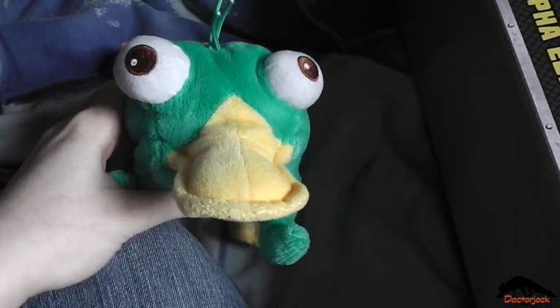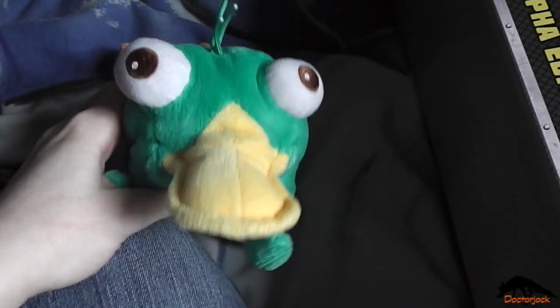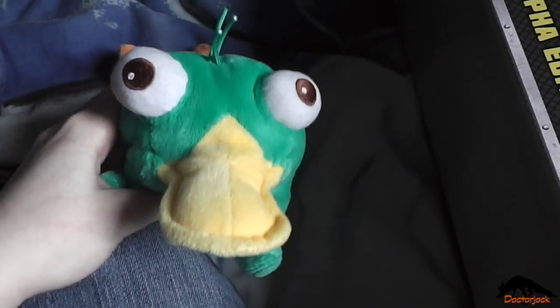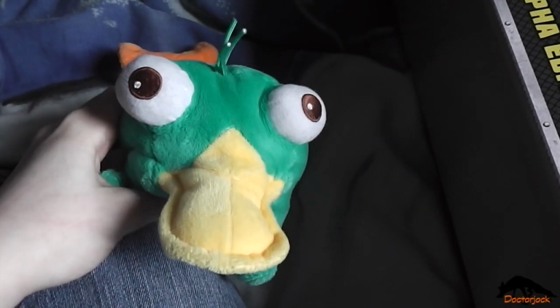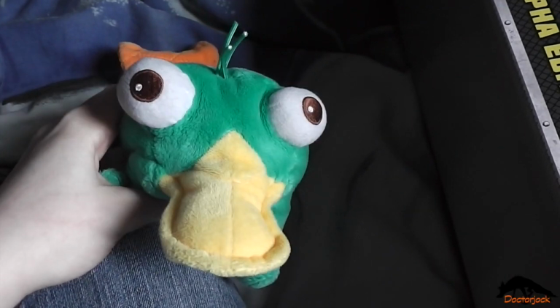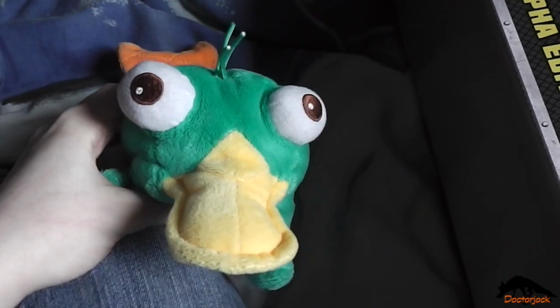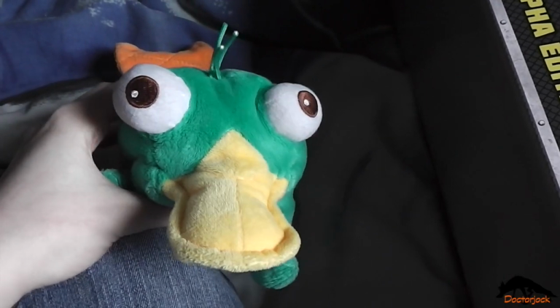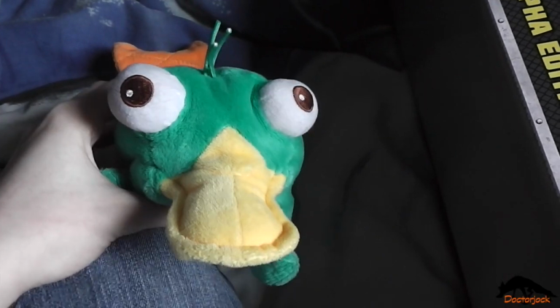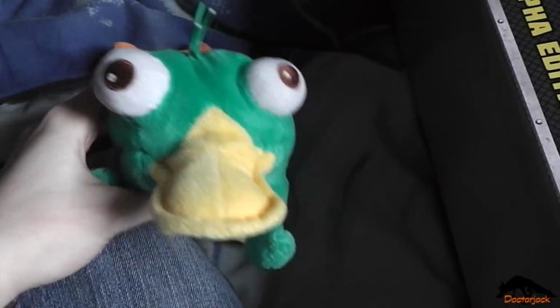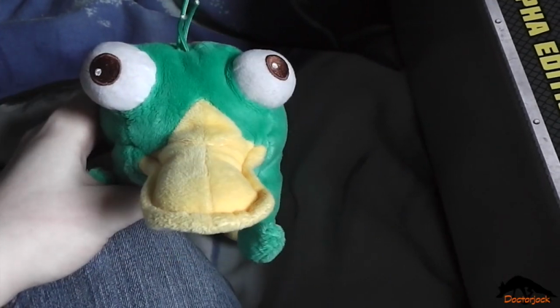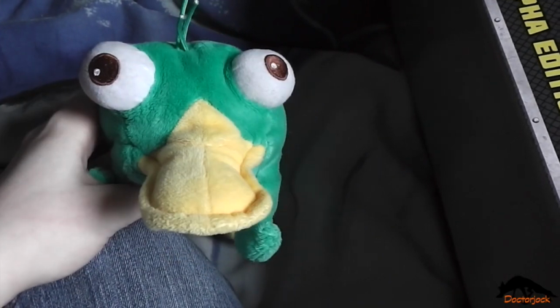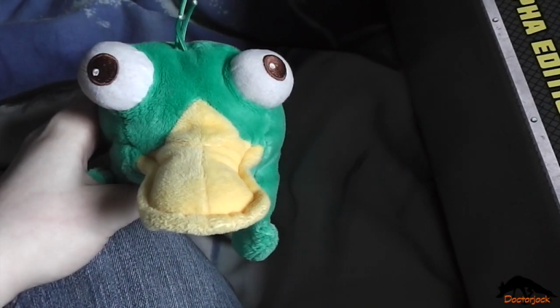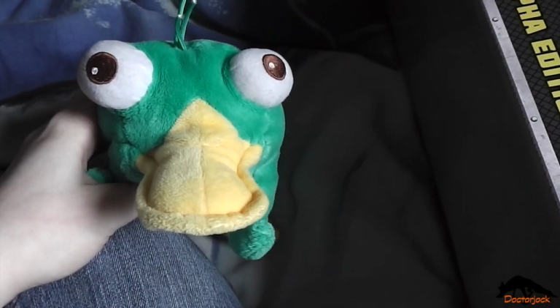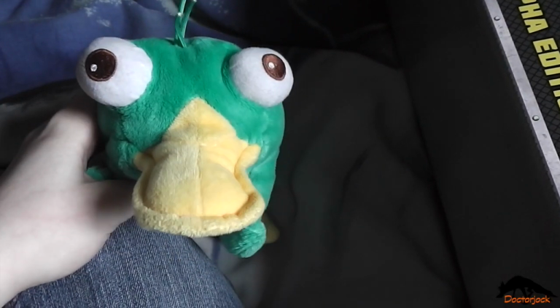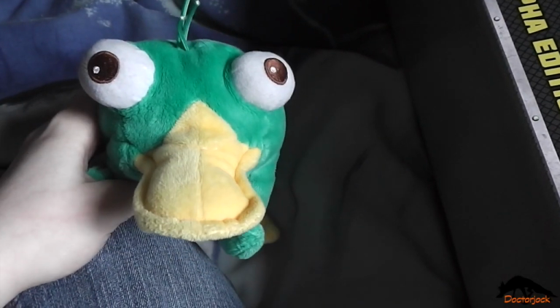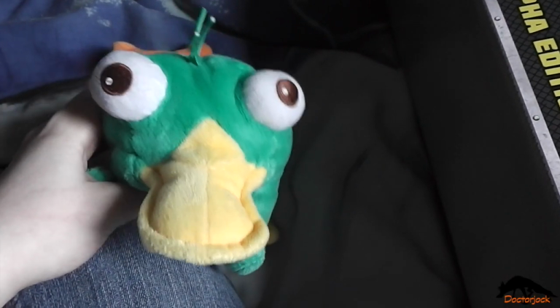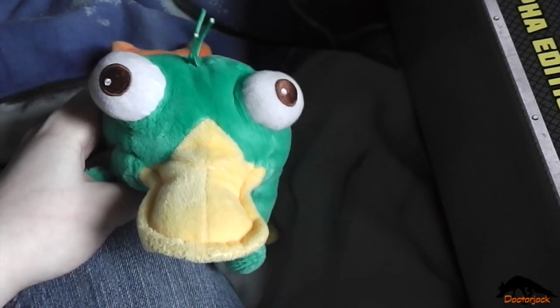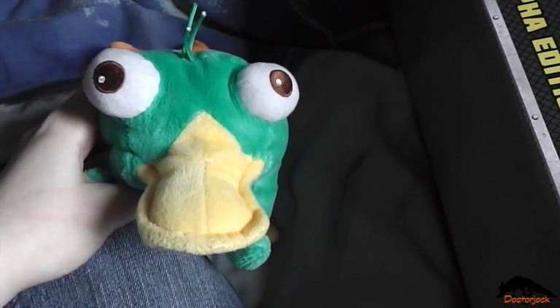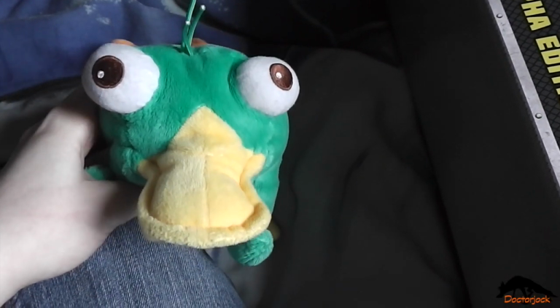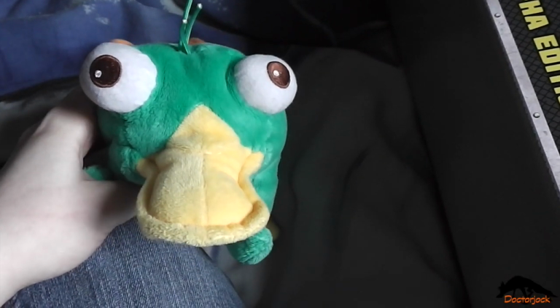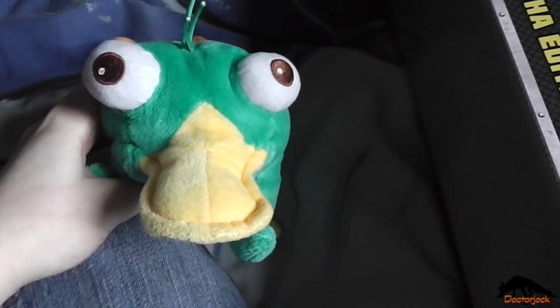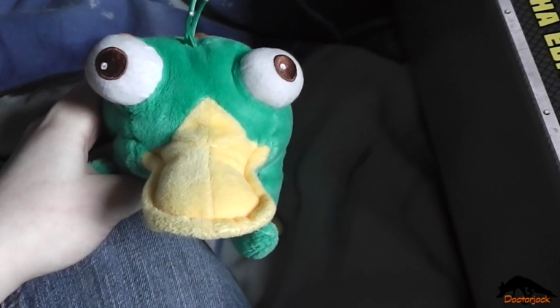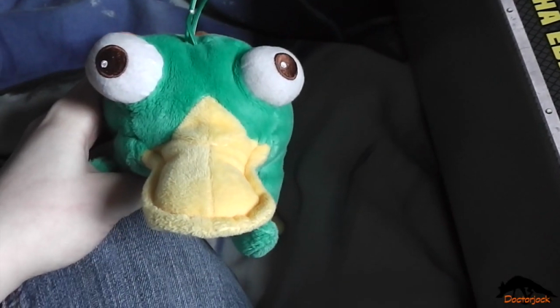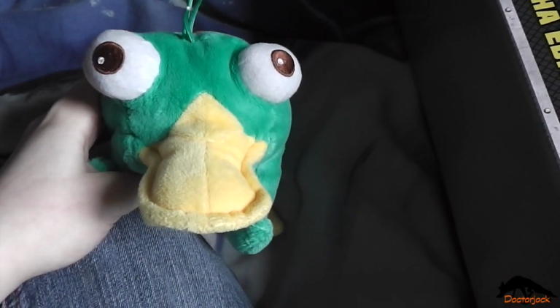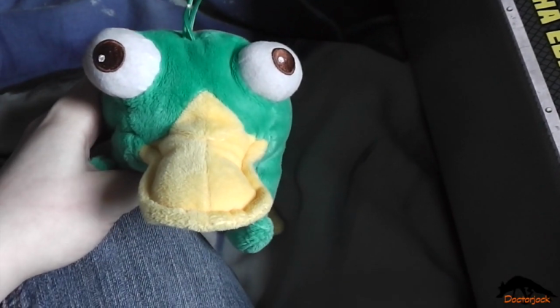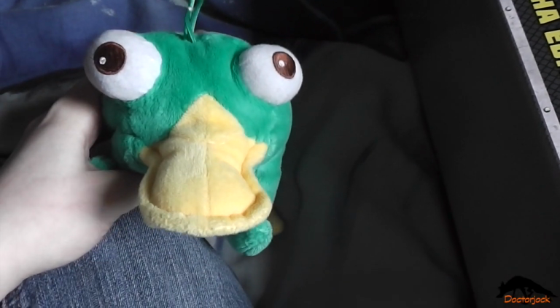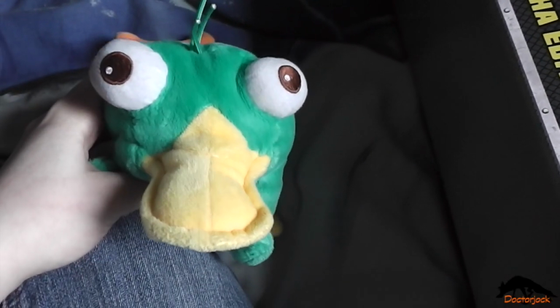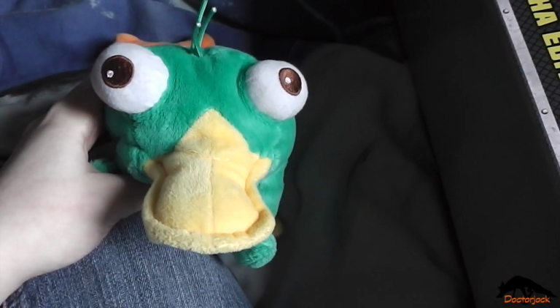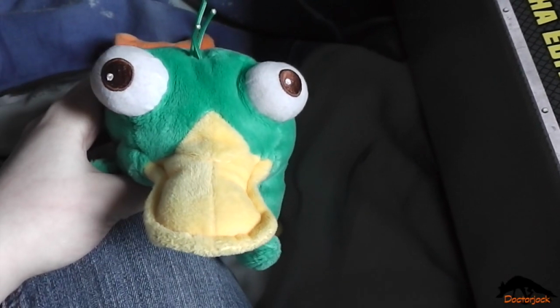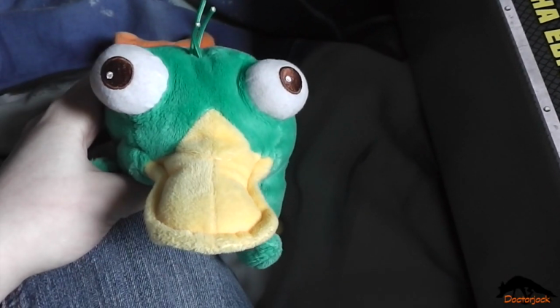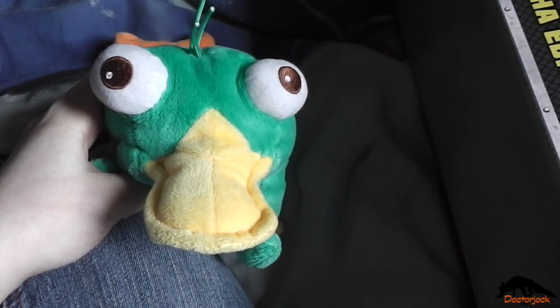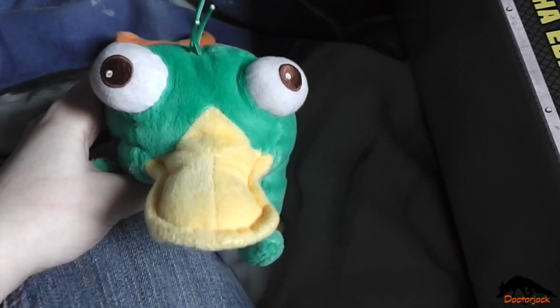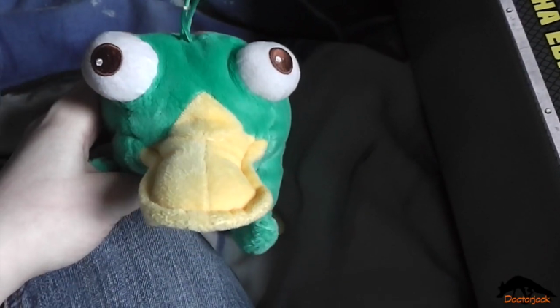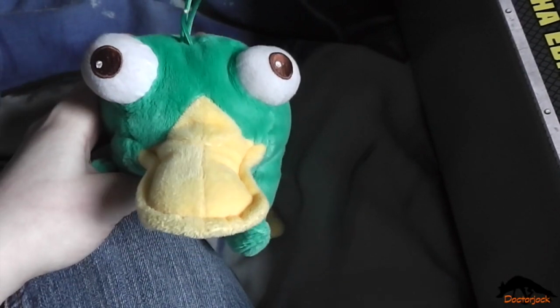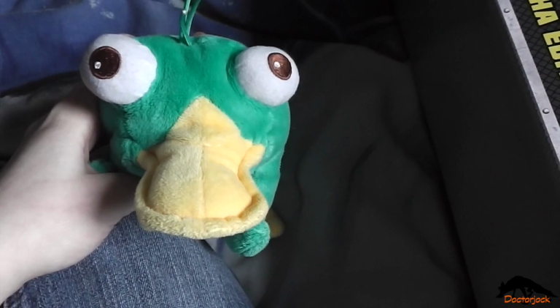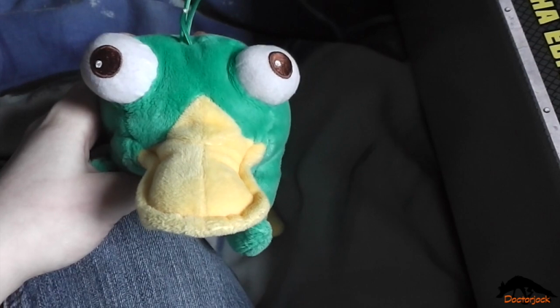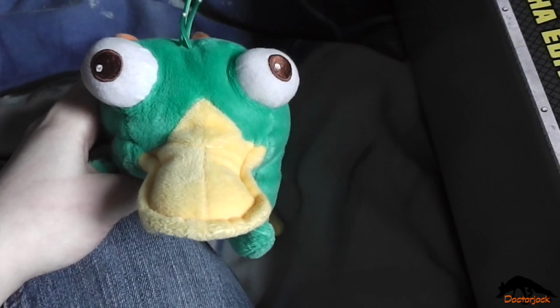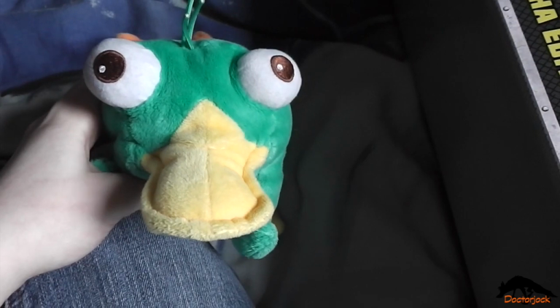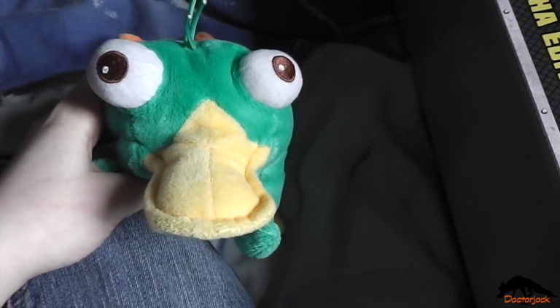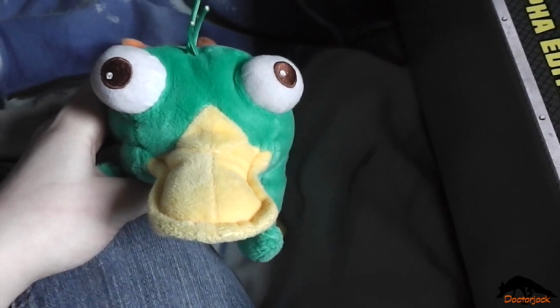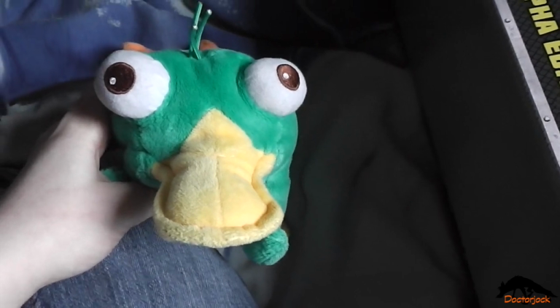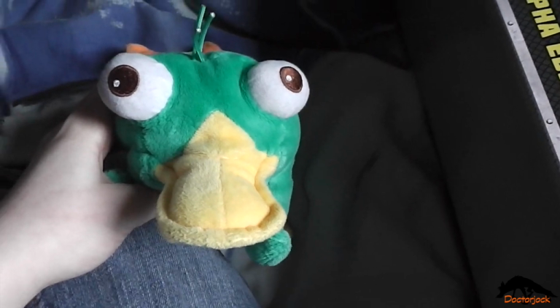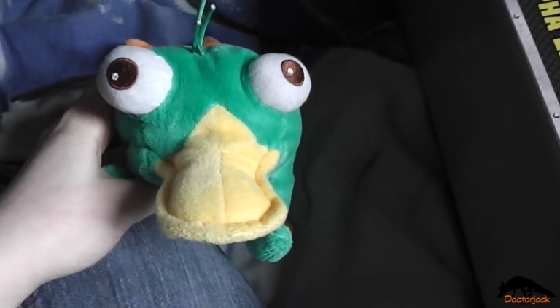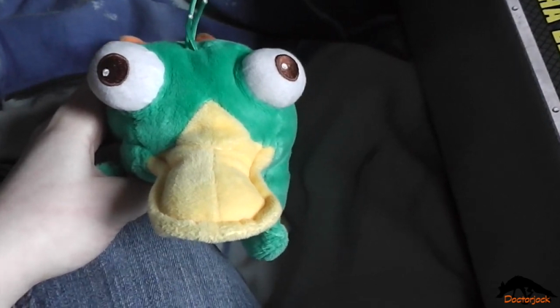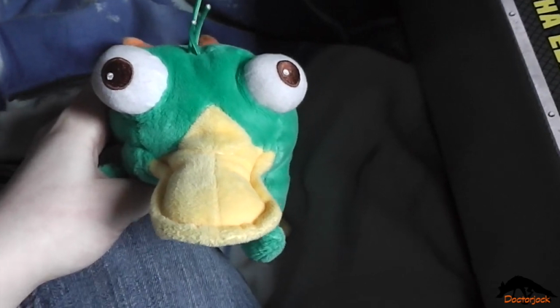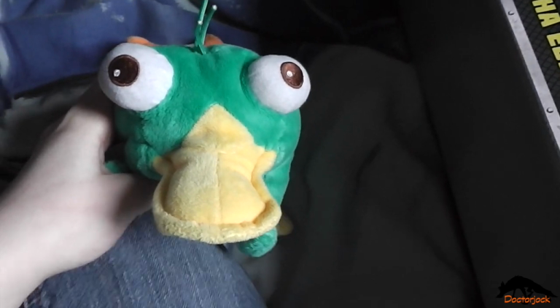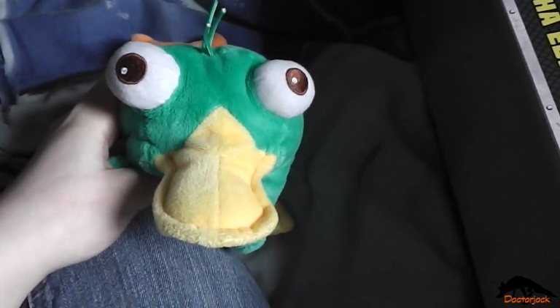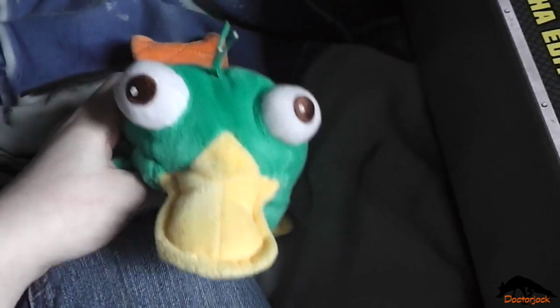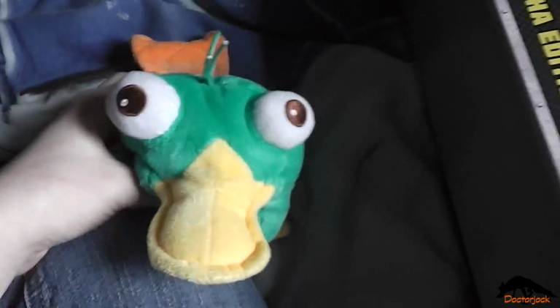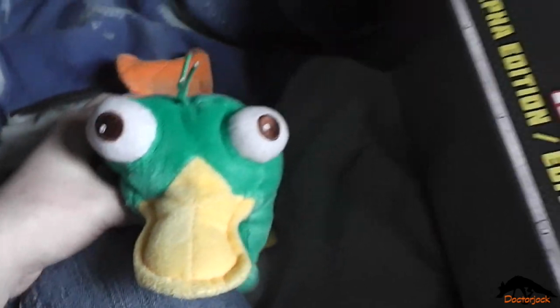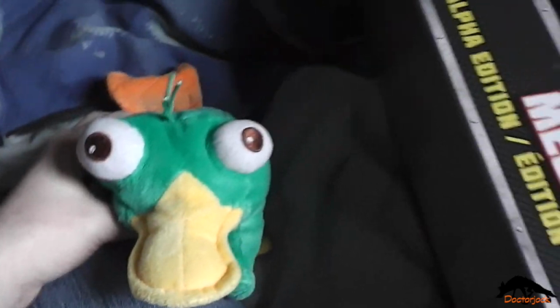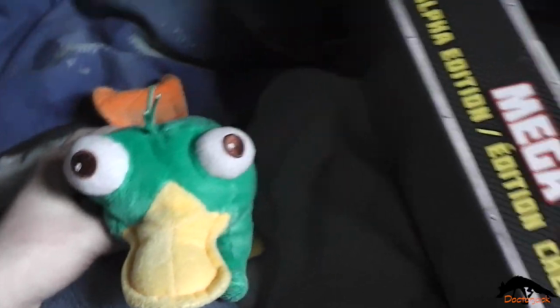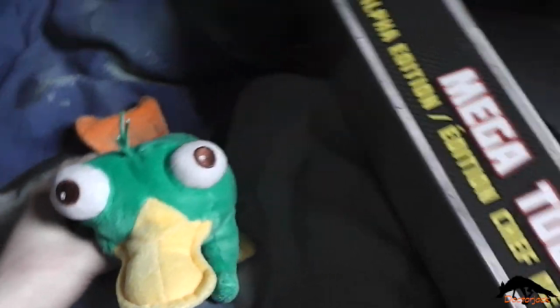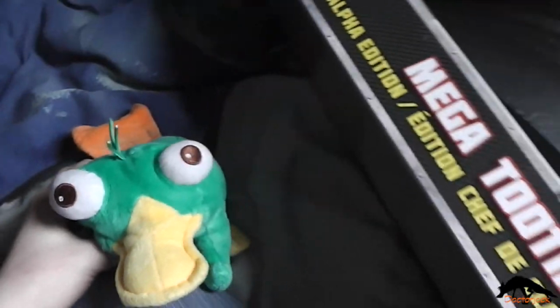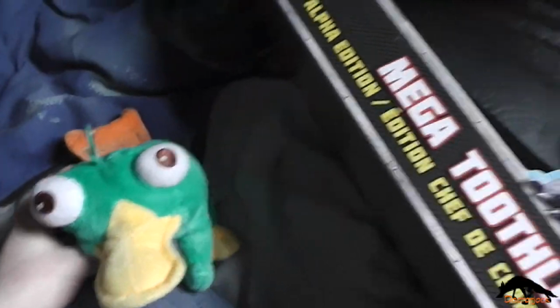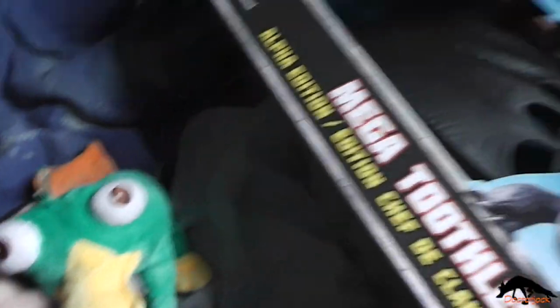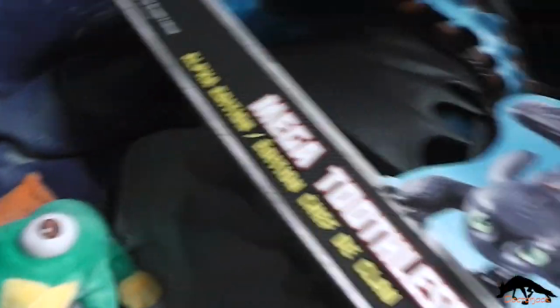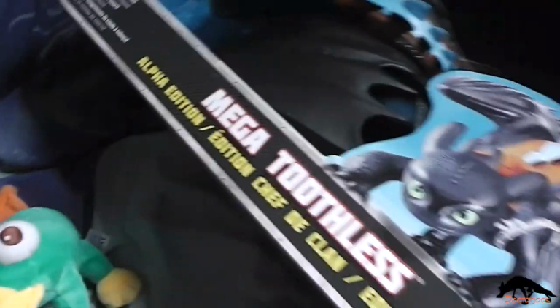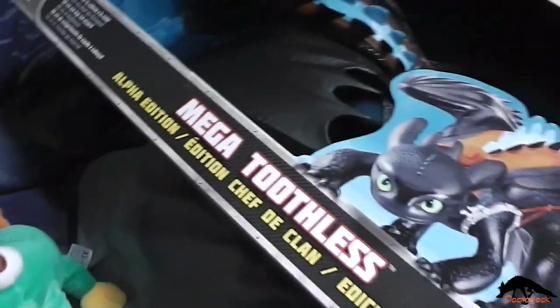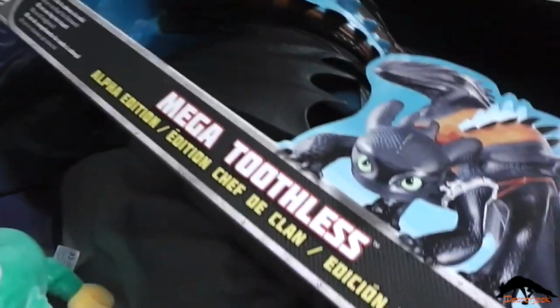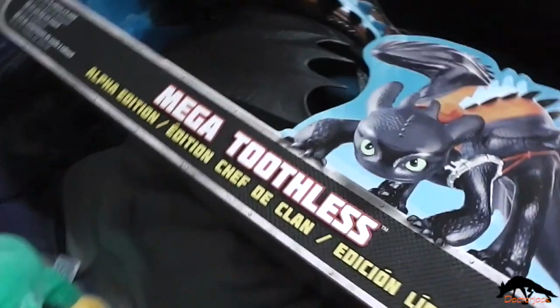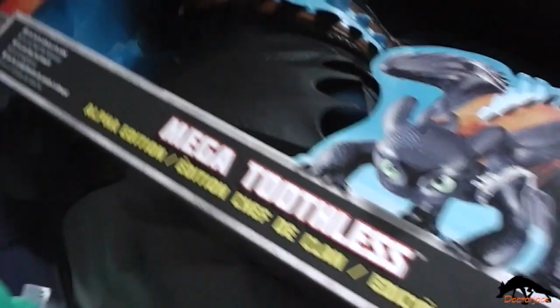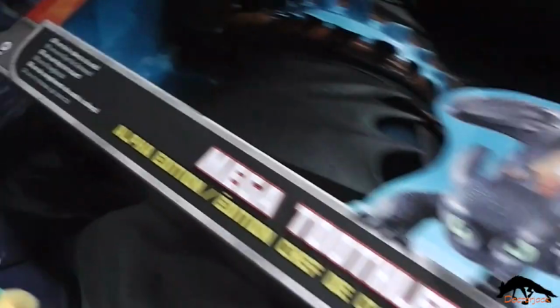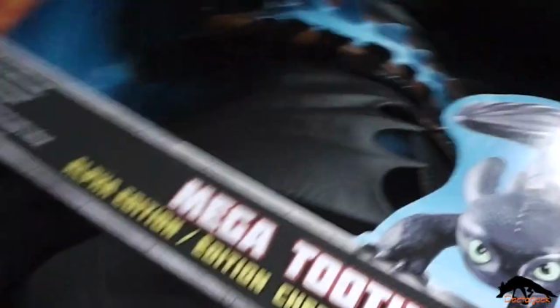Hi, it's Dutch Jock here with Perry and today I'm going to do an unboxing of the mega toothless alpha edition.